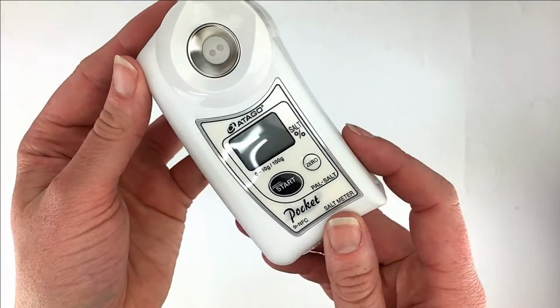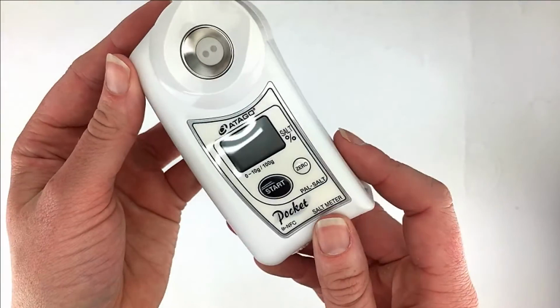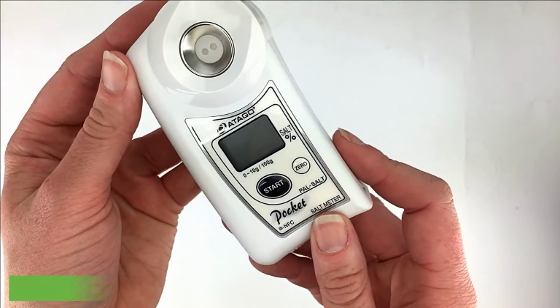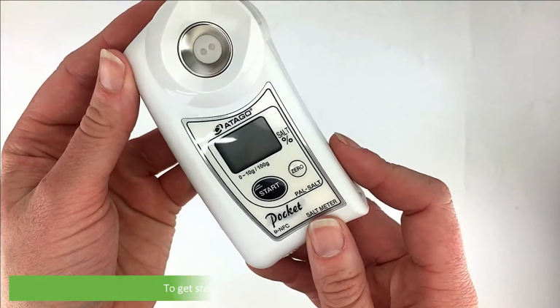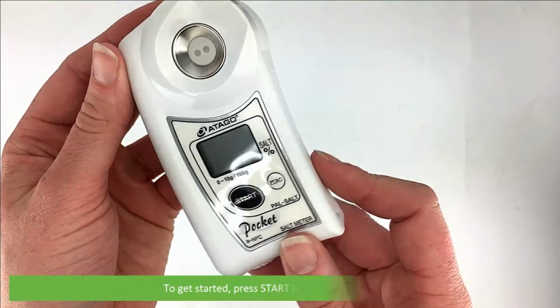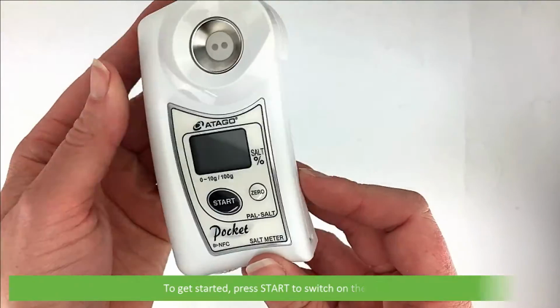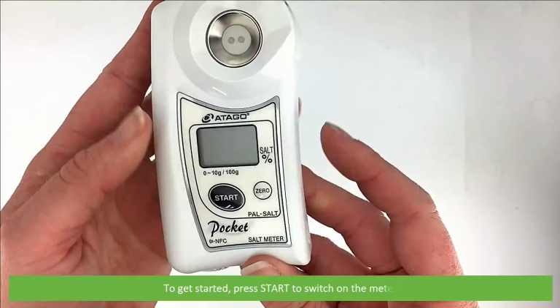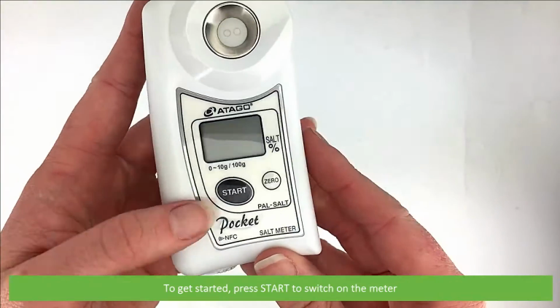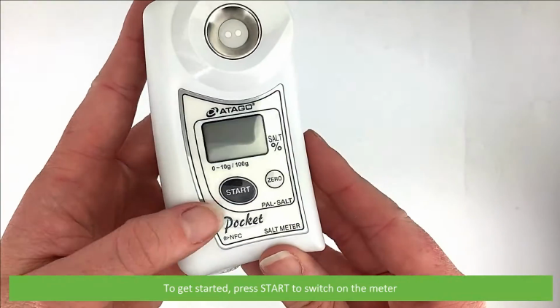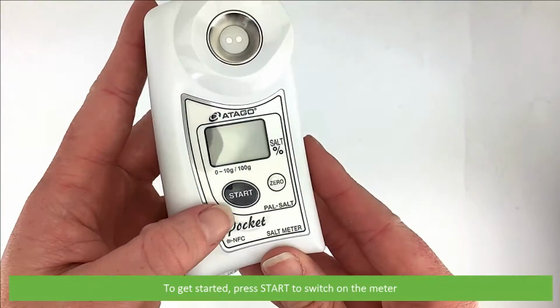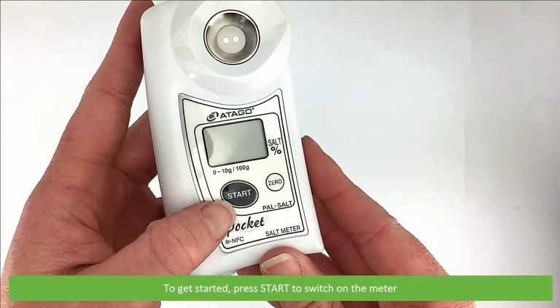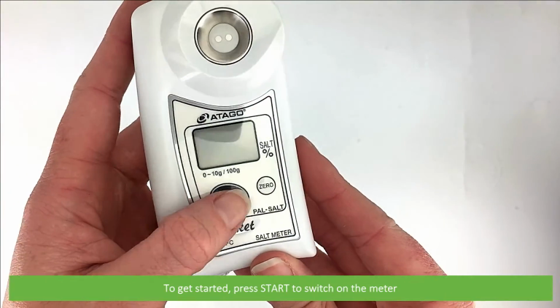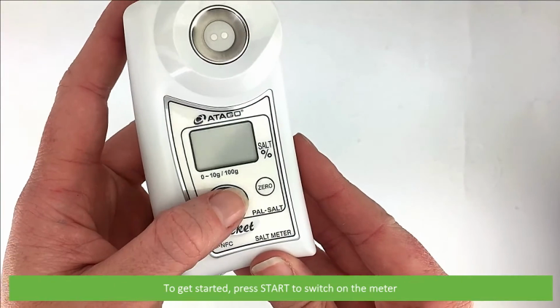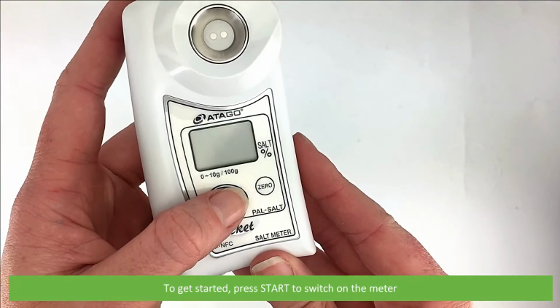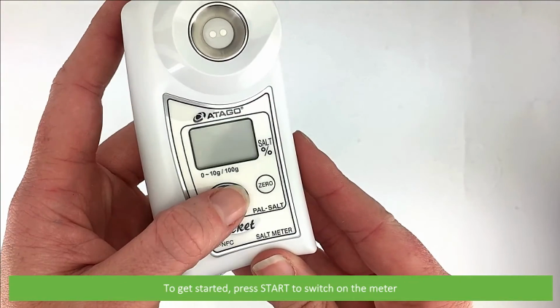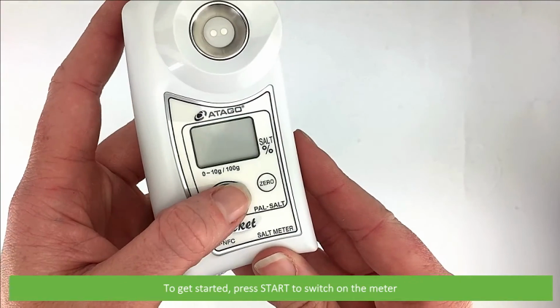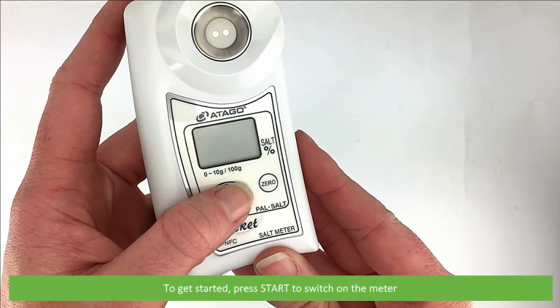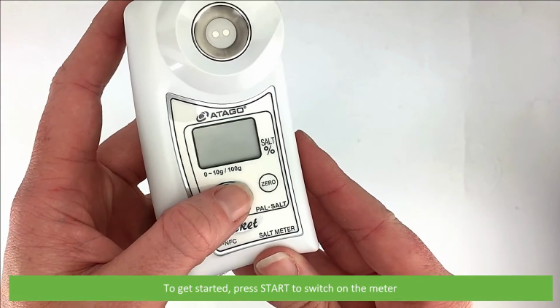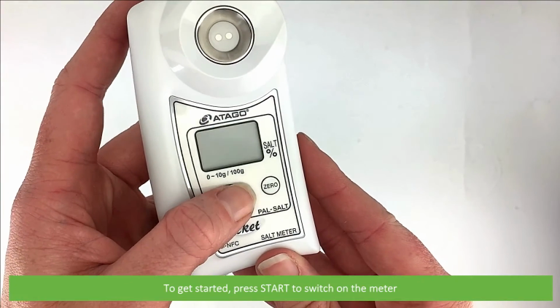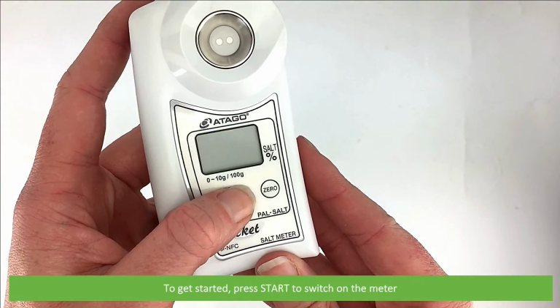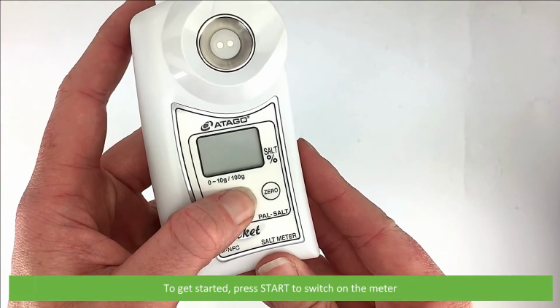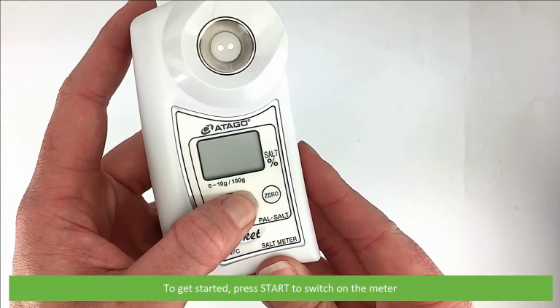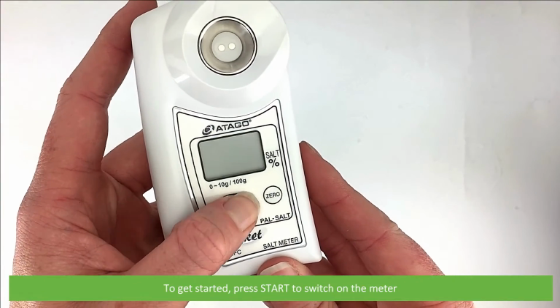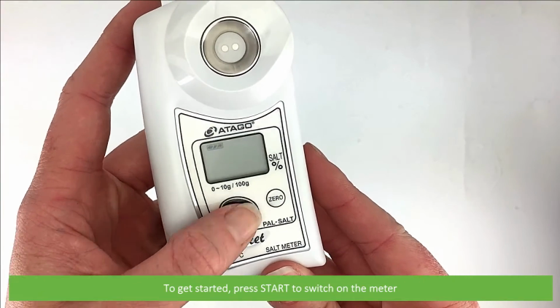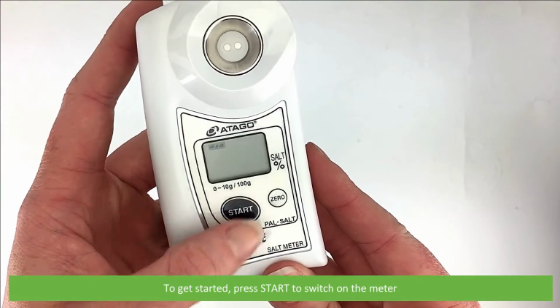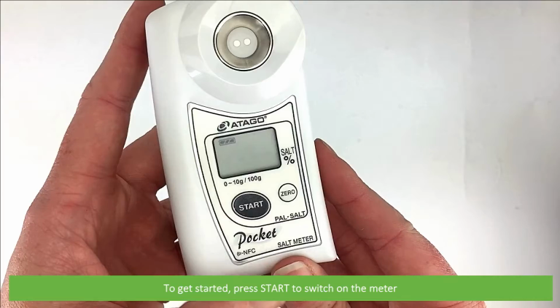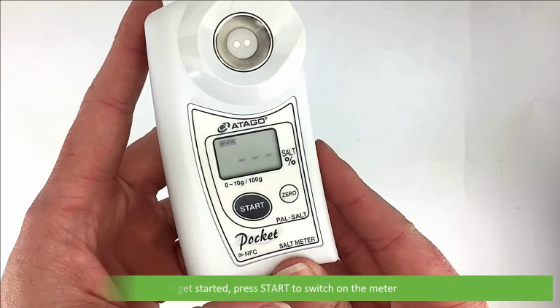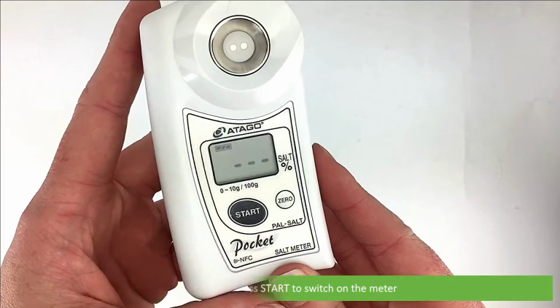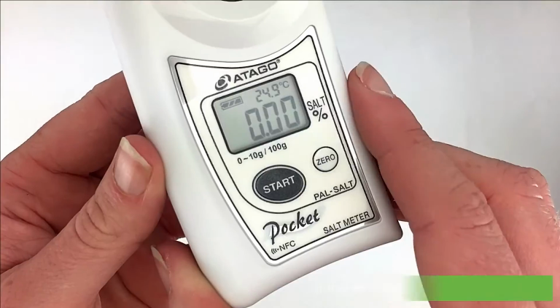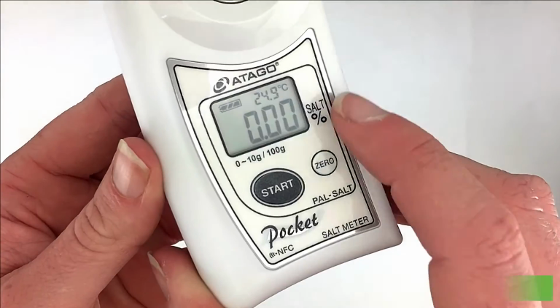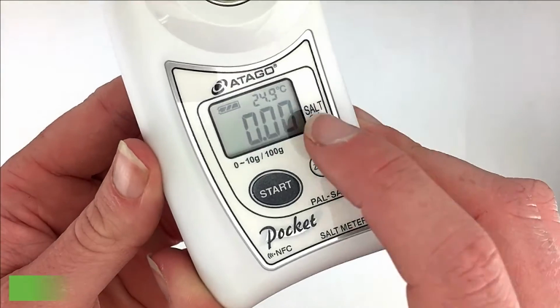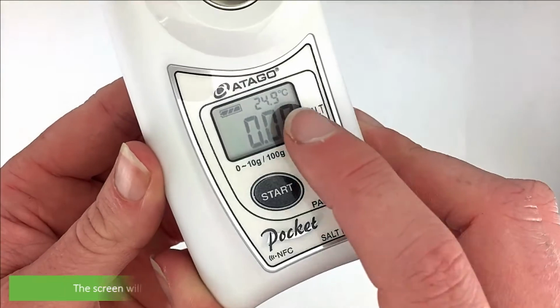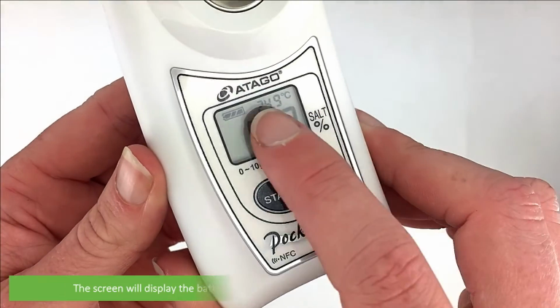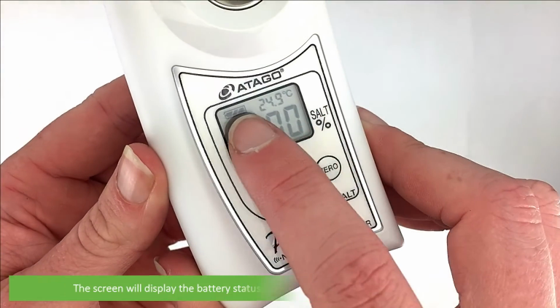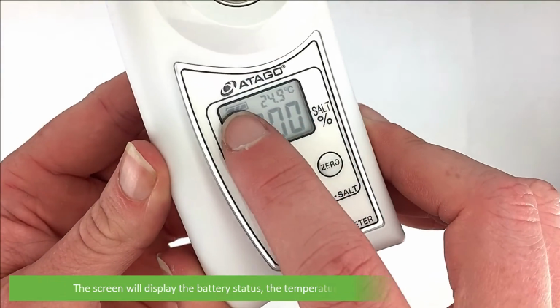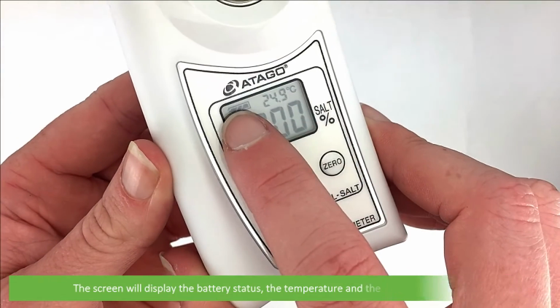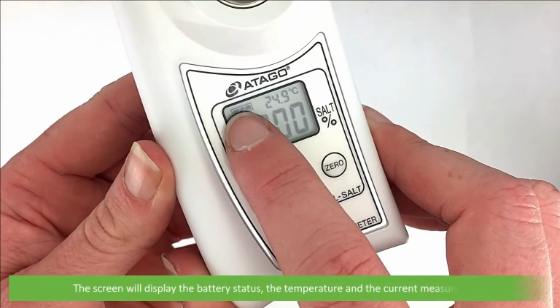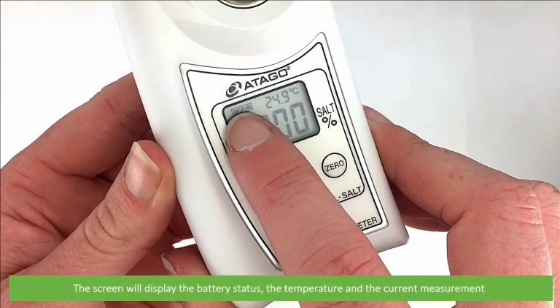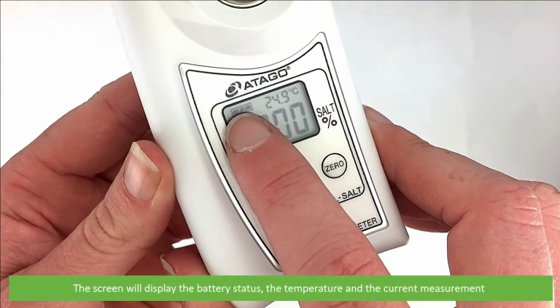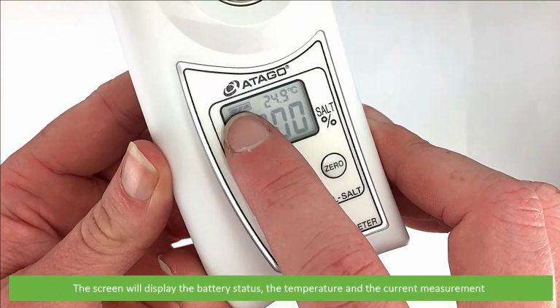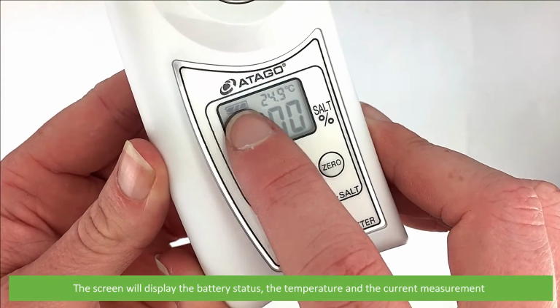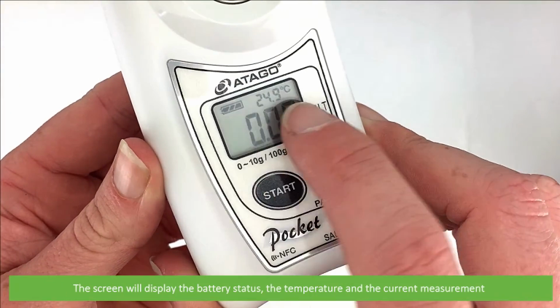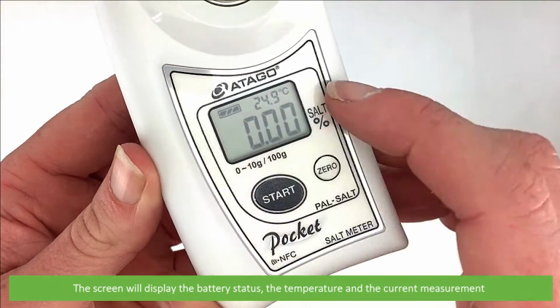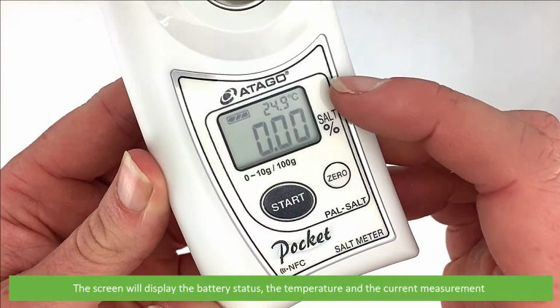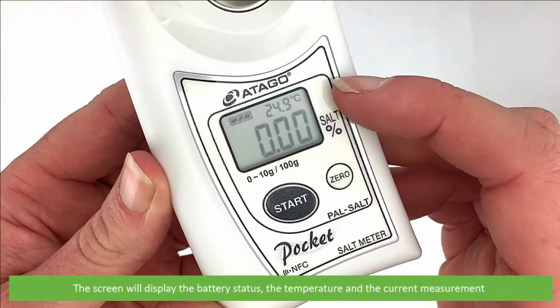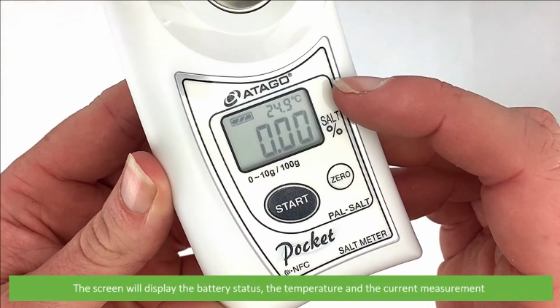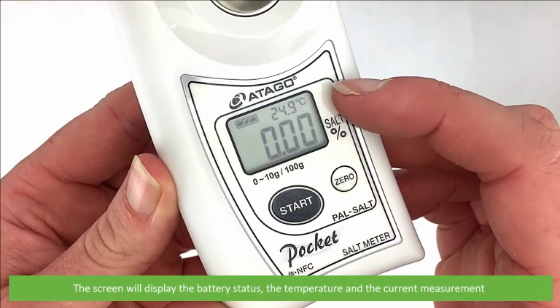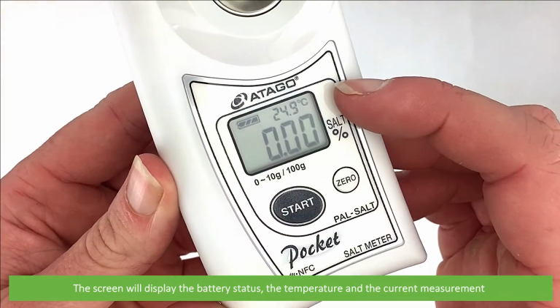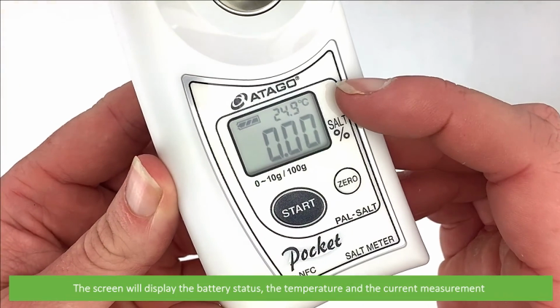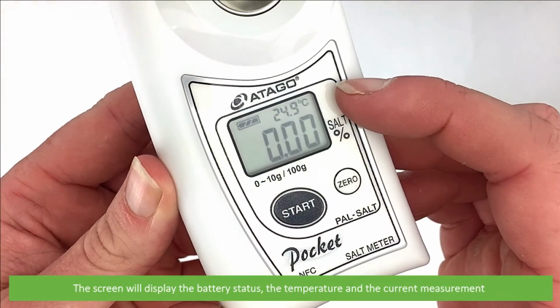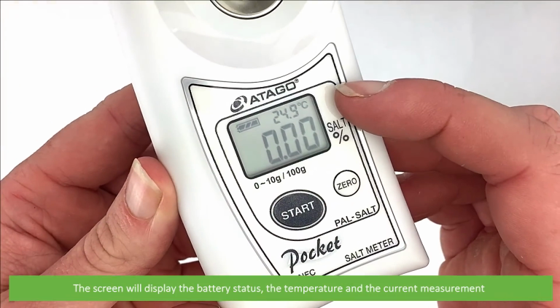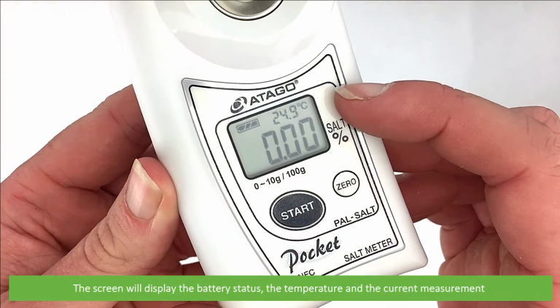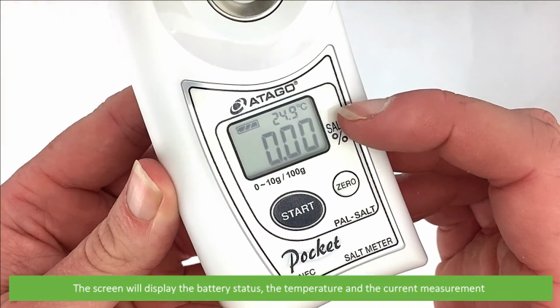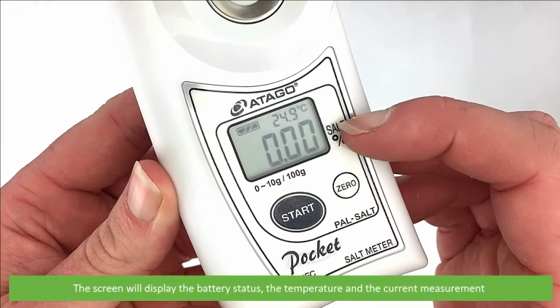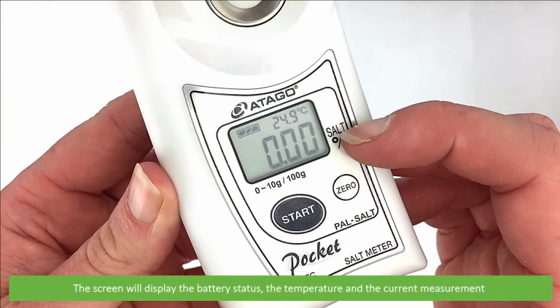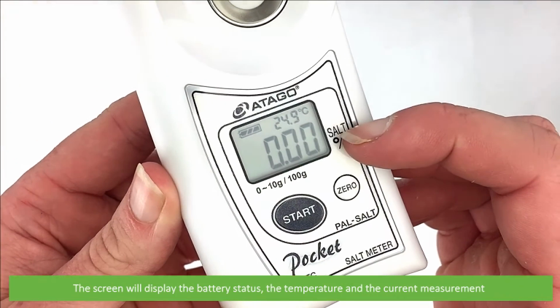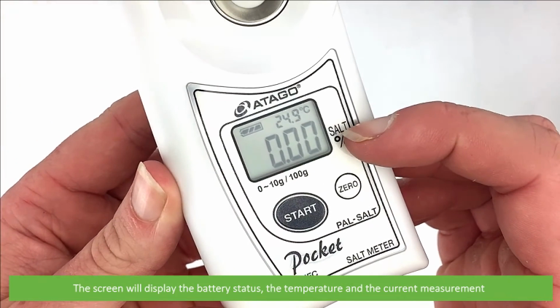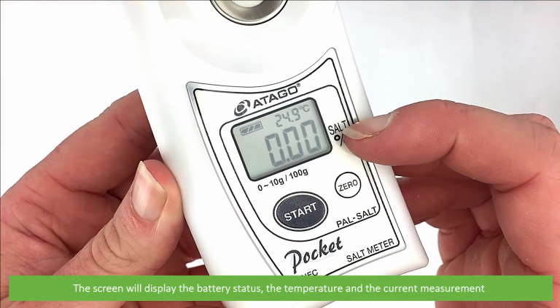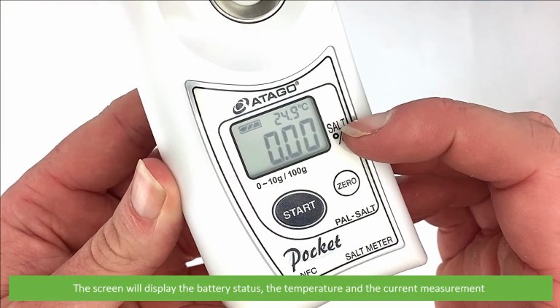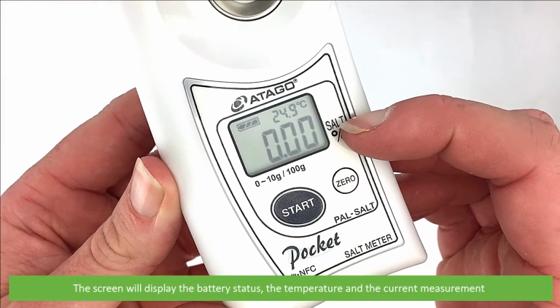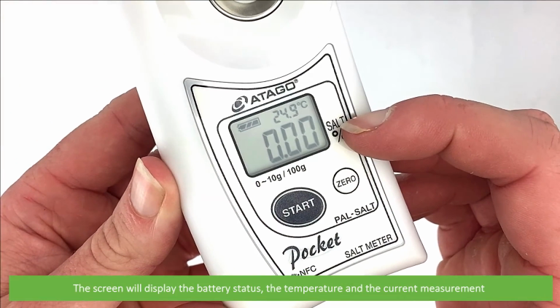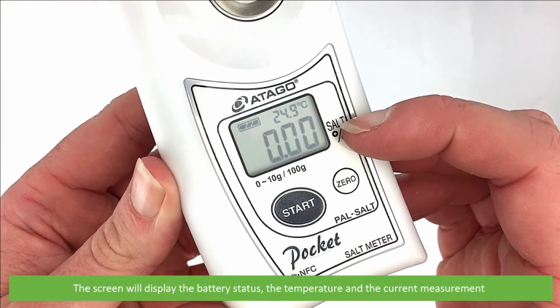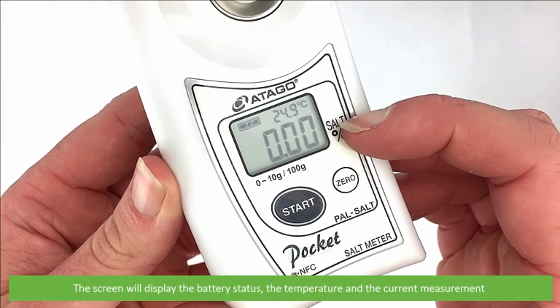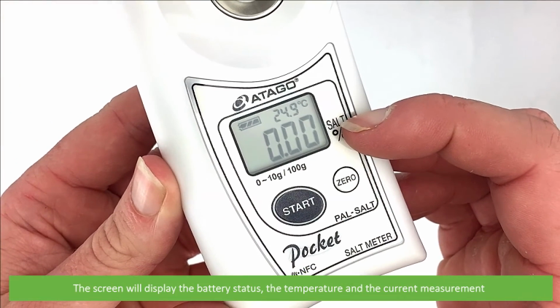To get started, press start to switch on the meter. The screen will display the battery status, the temperature, and the current measurement.